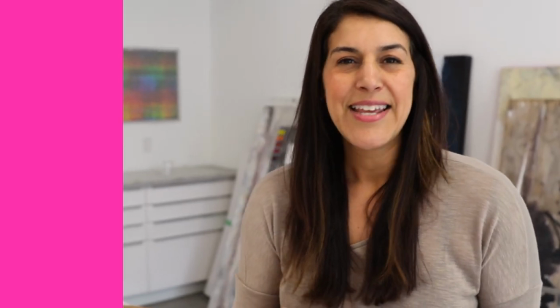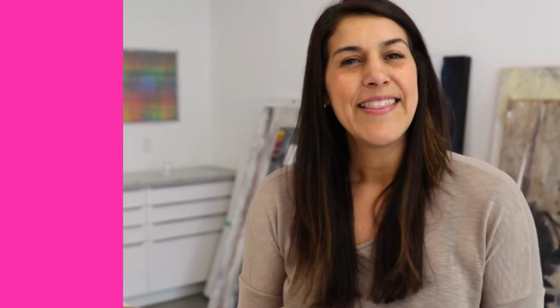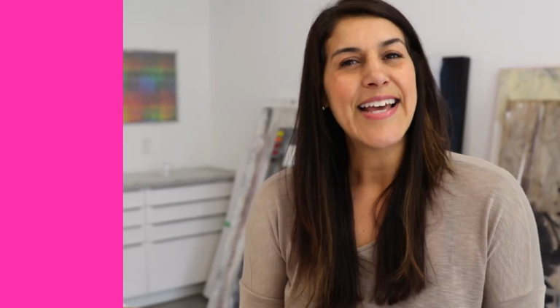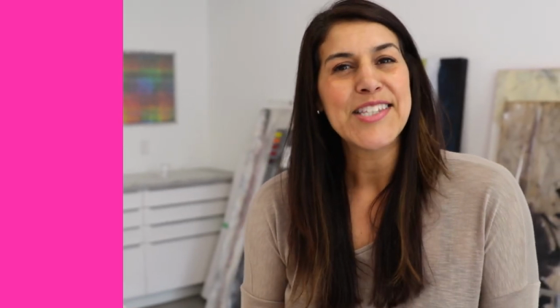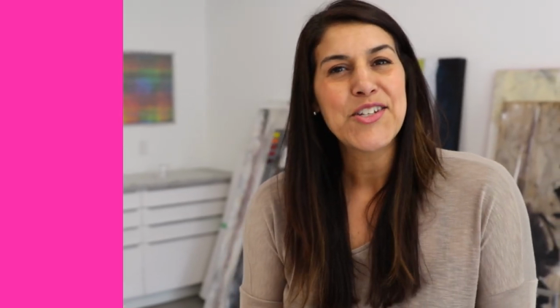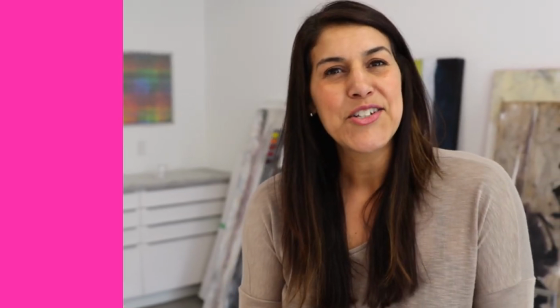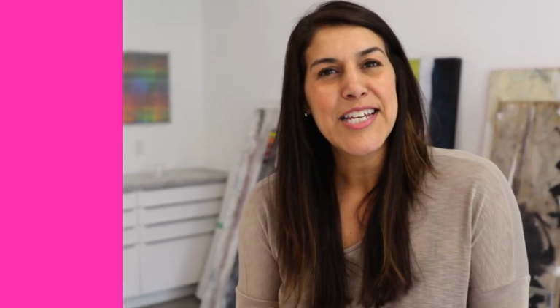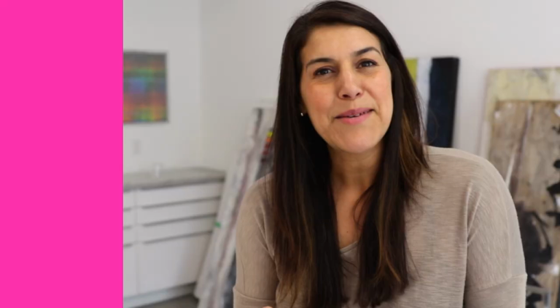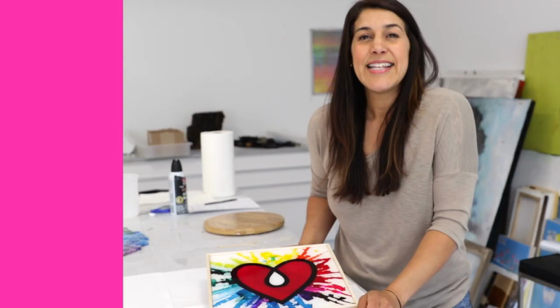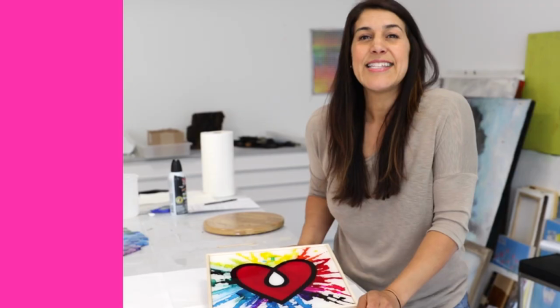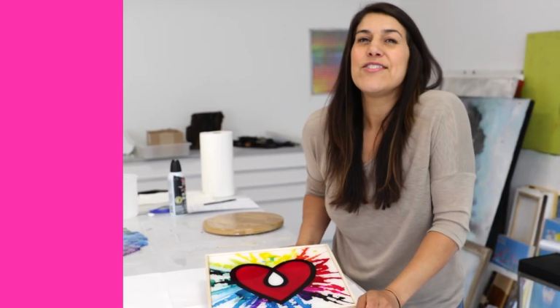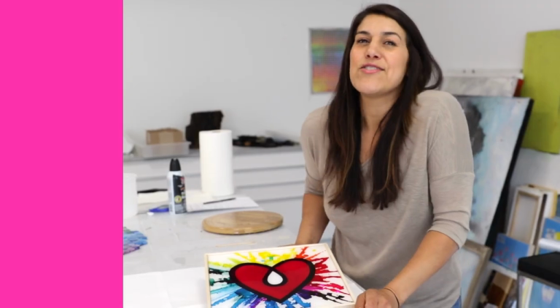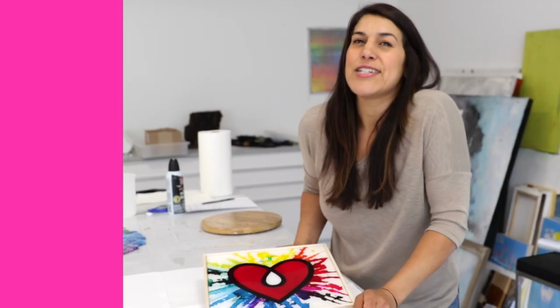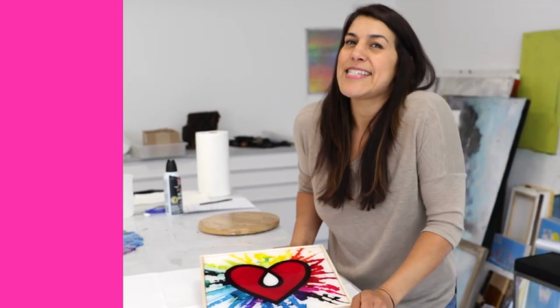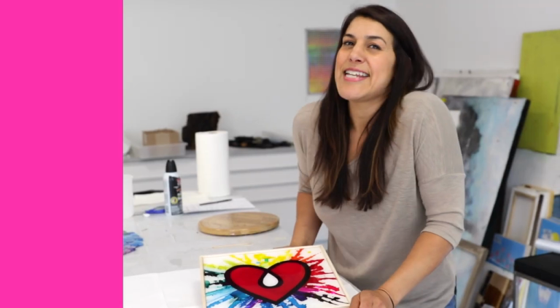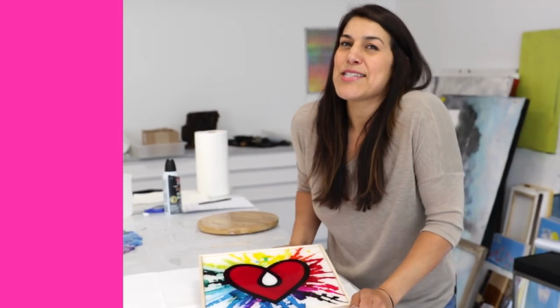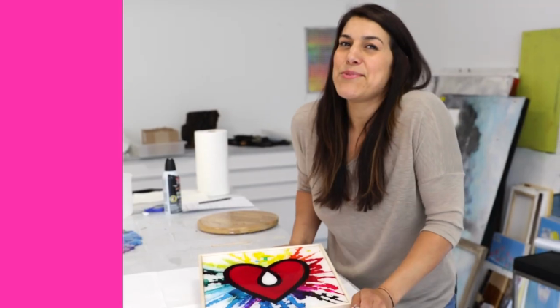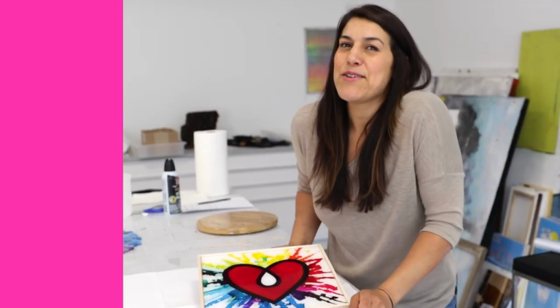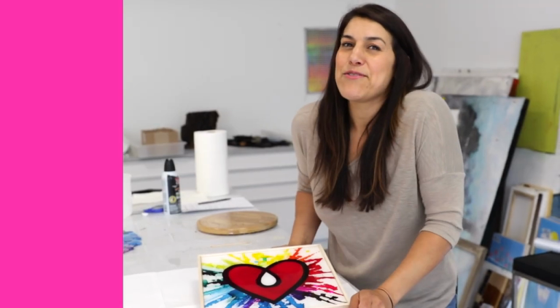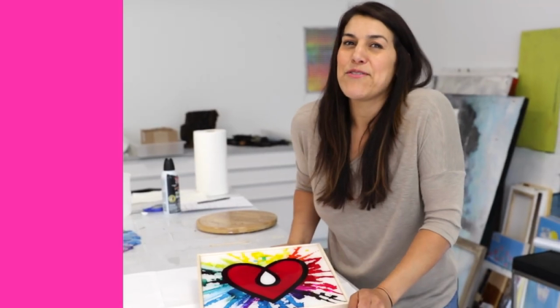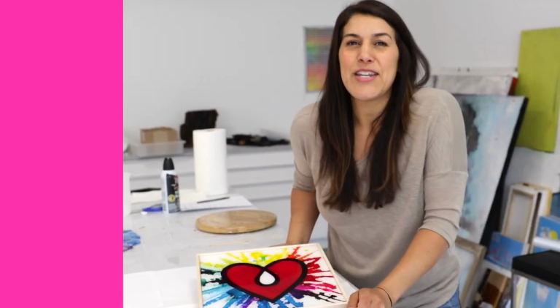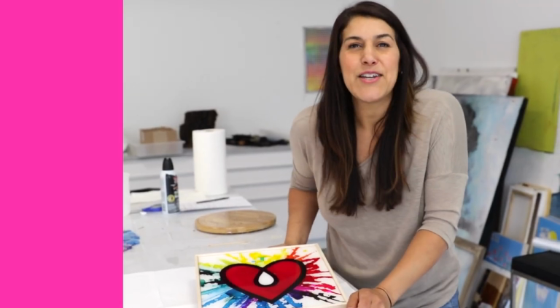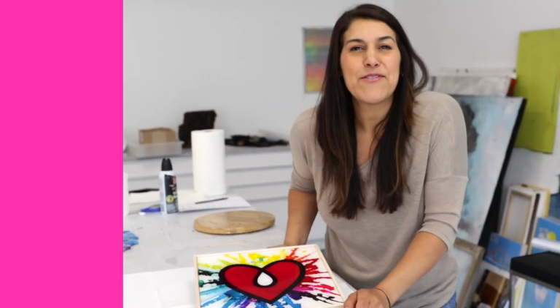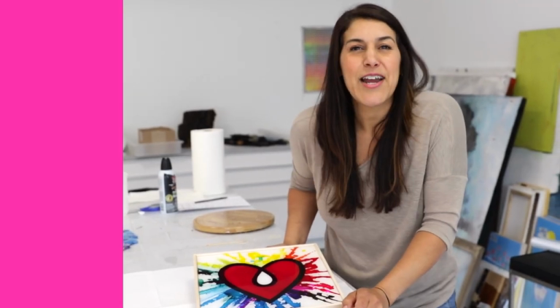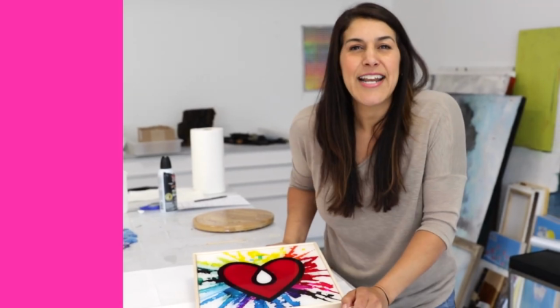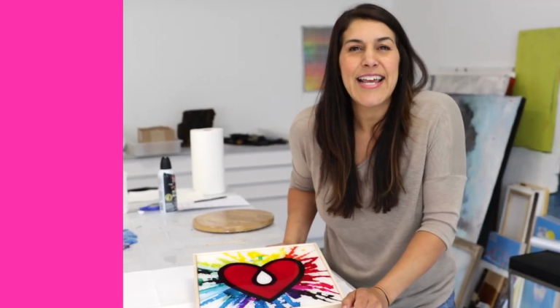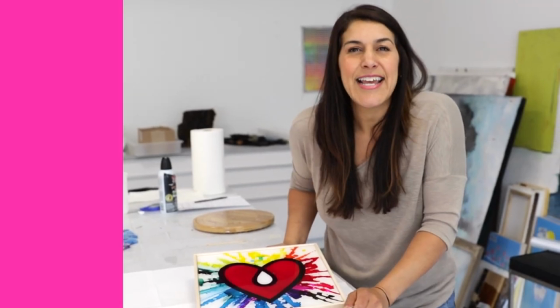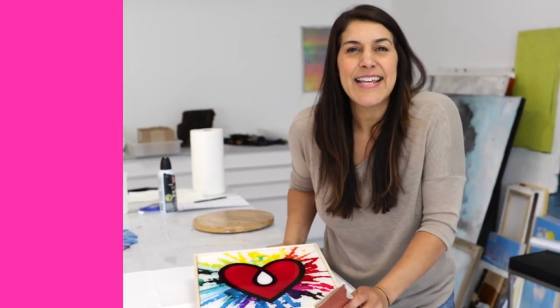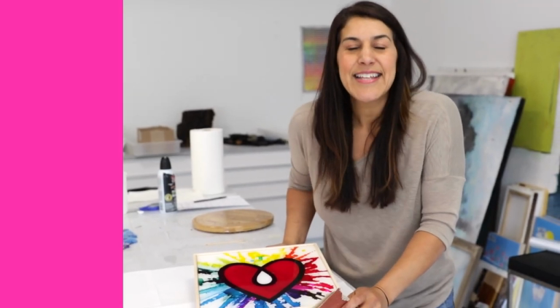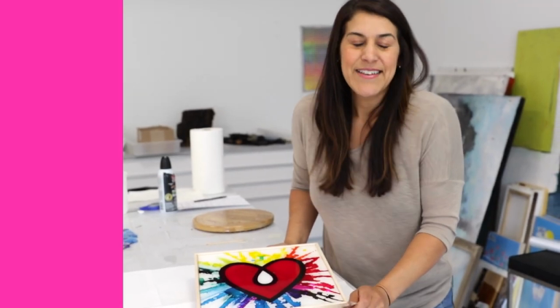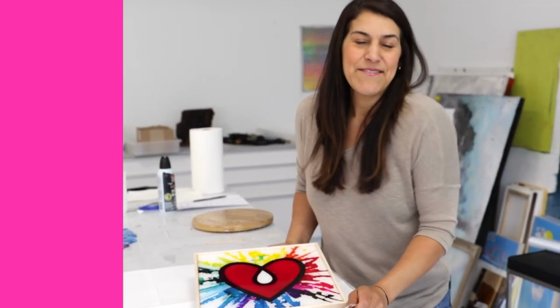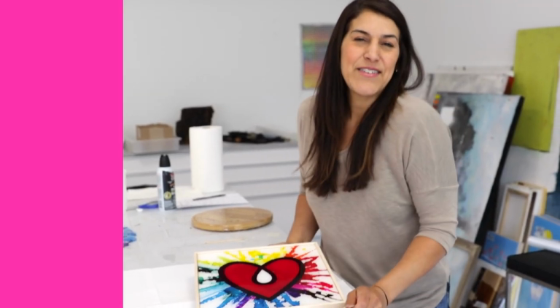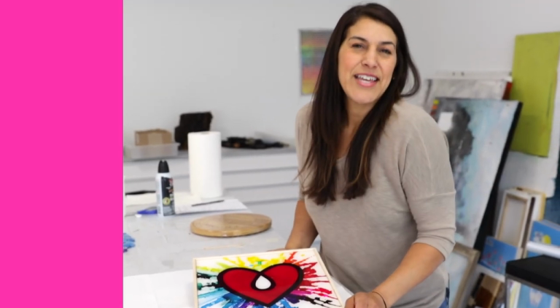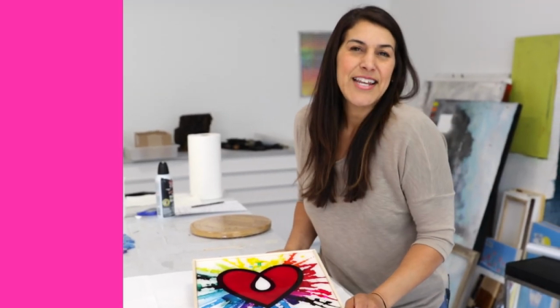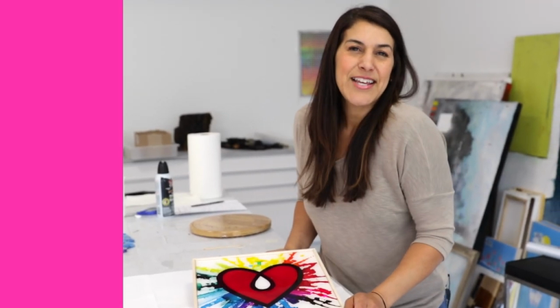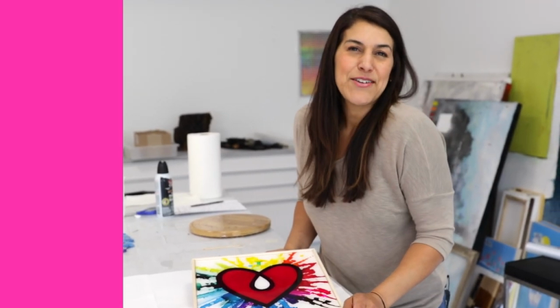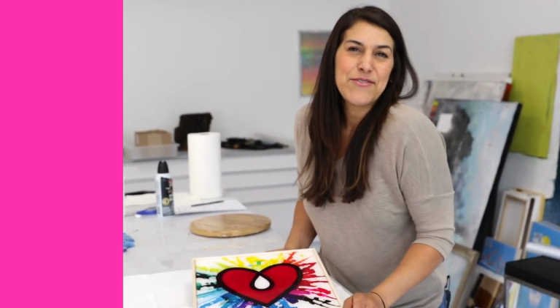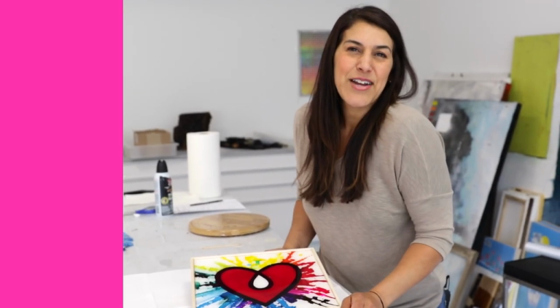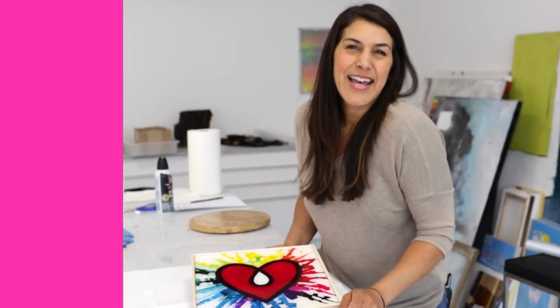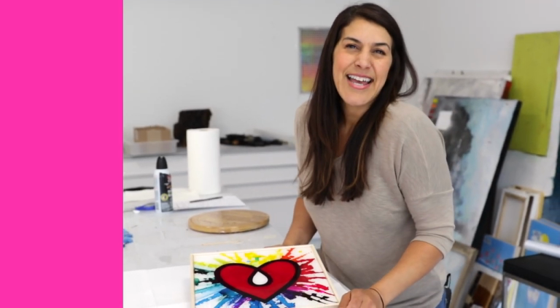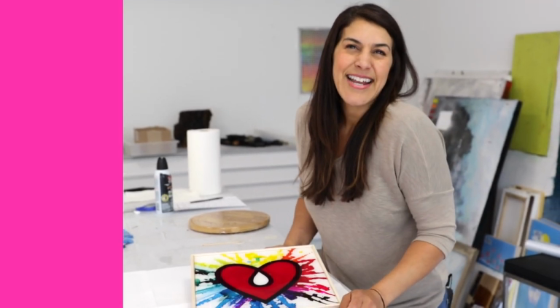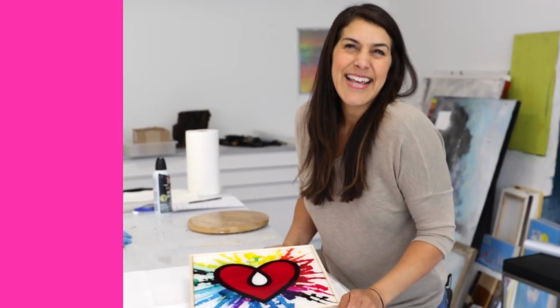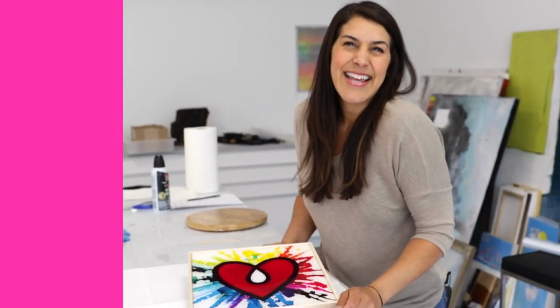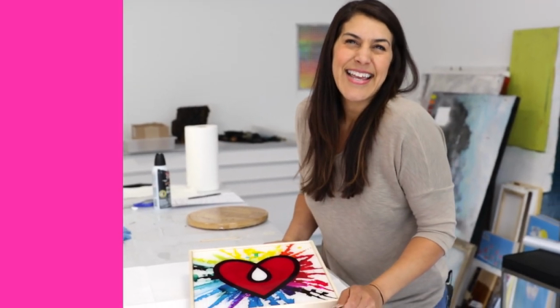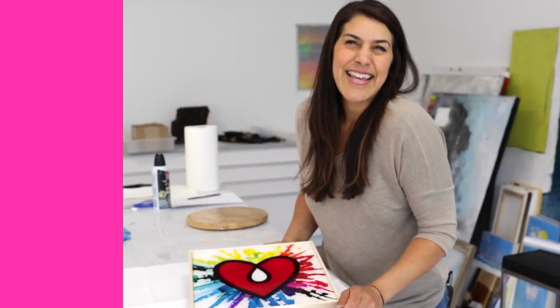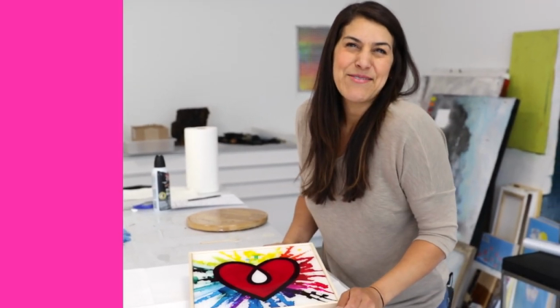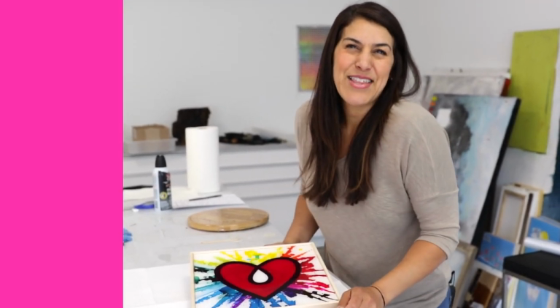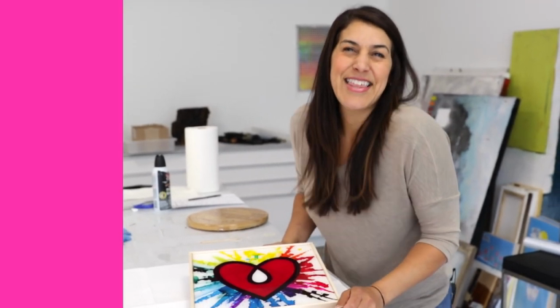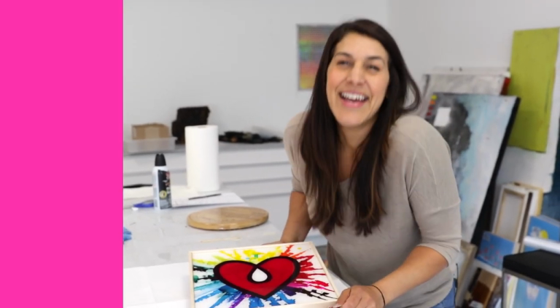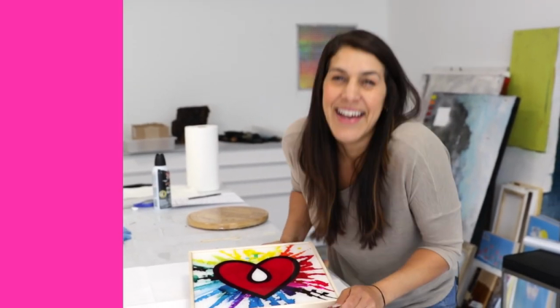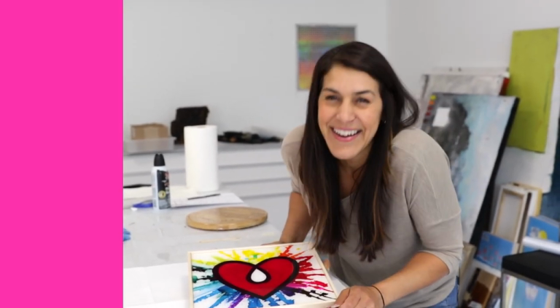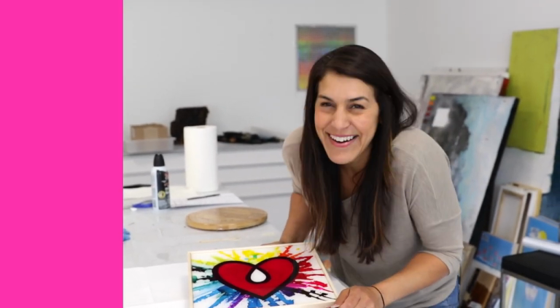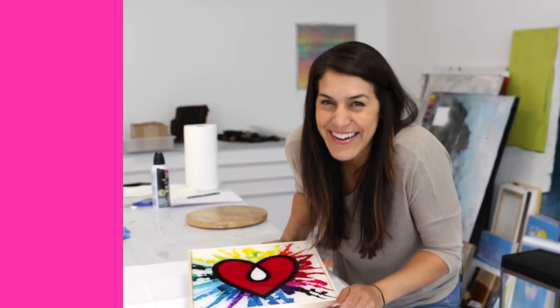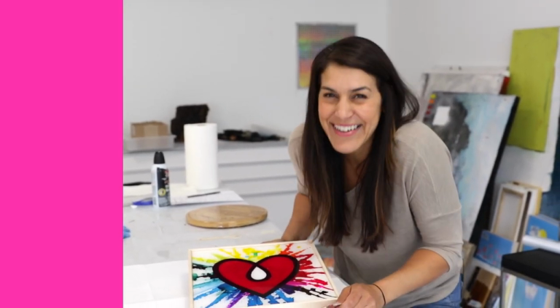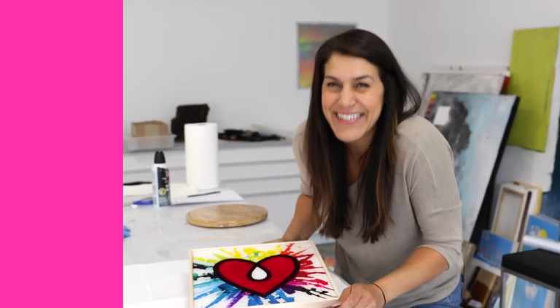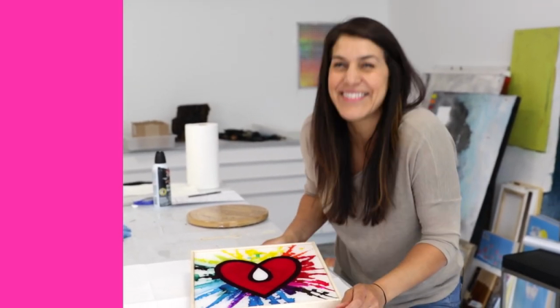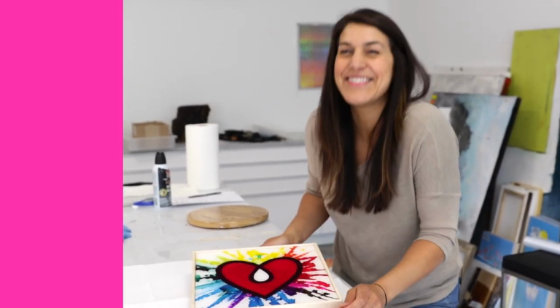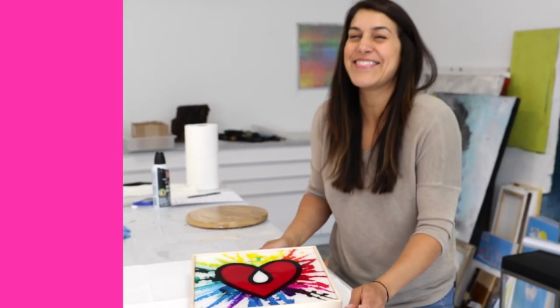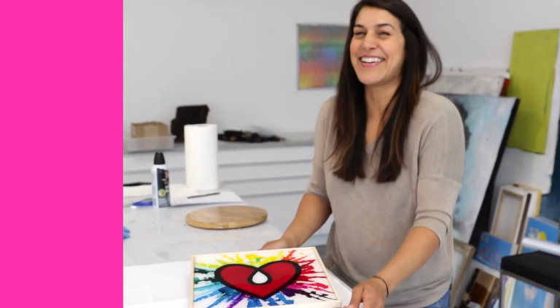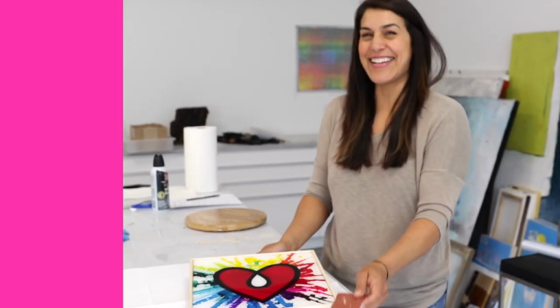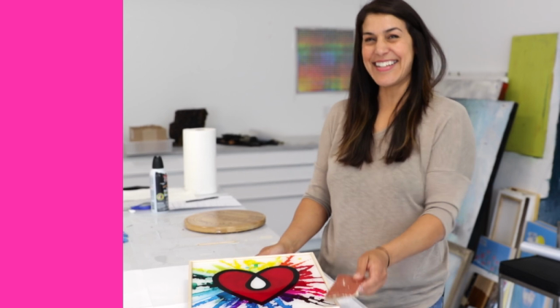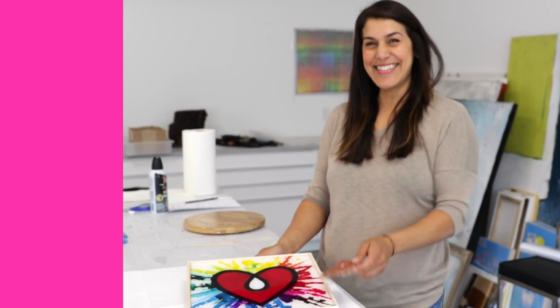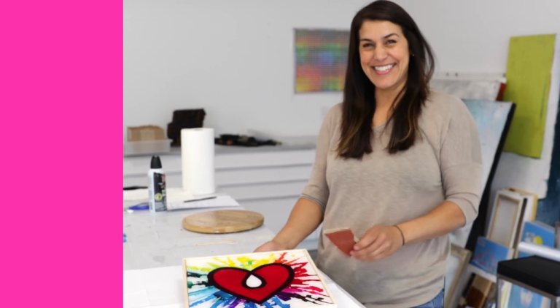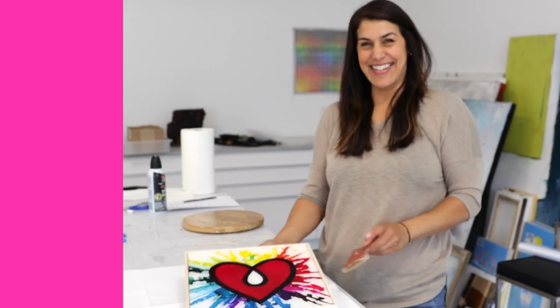That's your tip — join us next week for Video Friday with ArtResin!